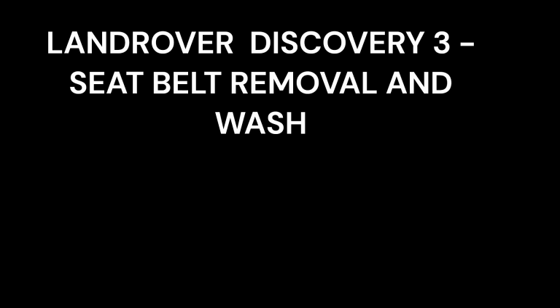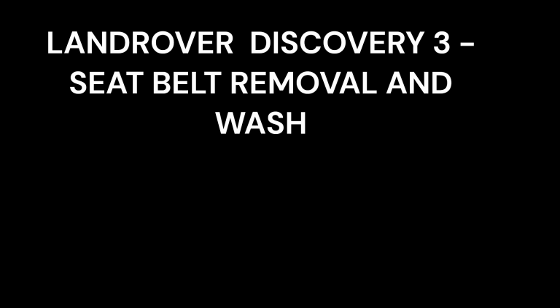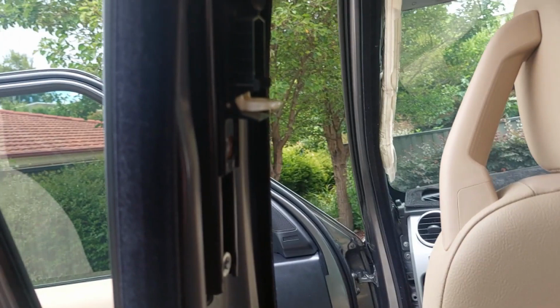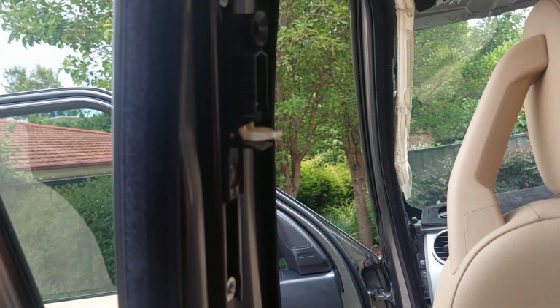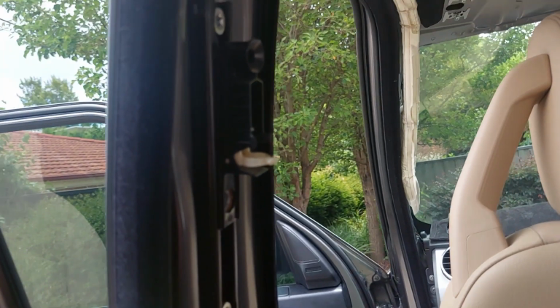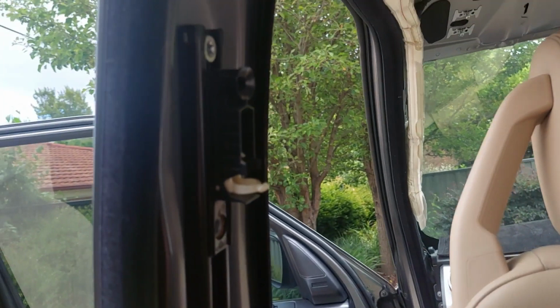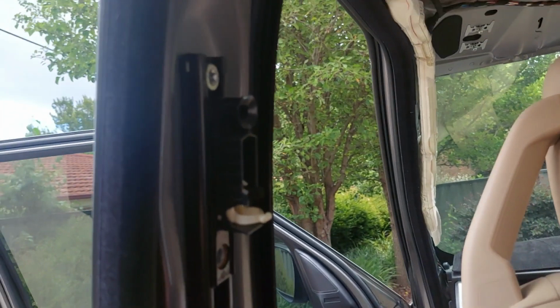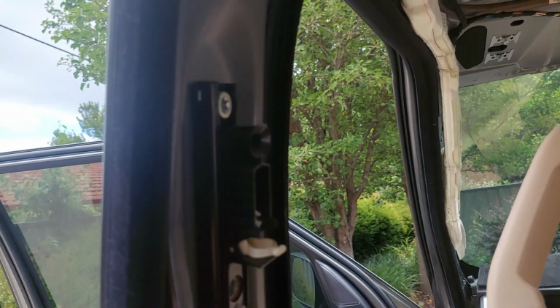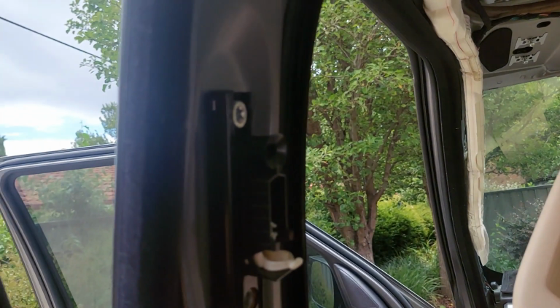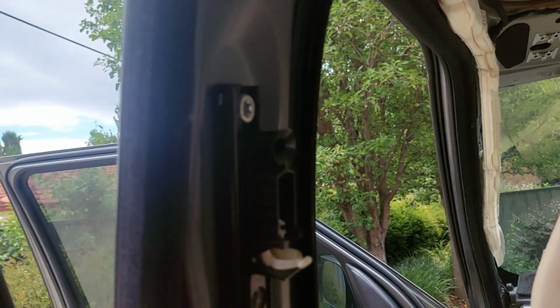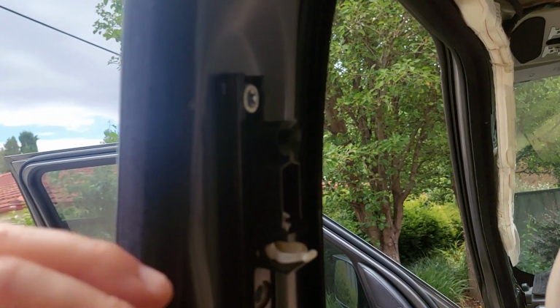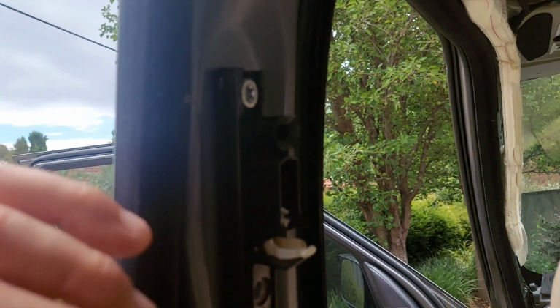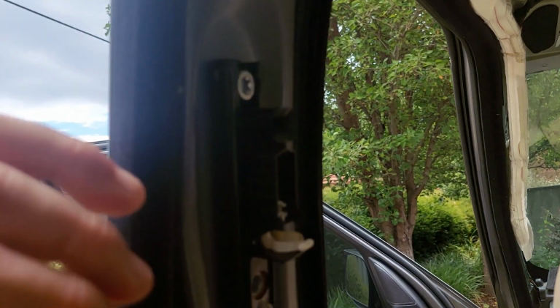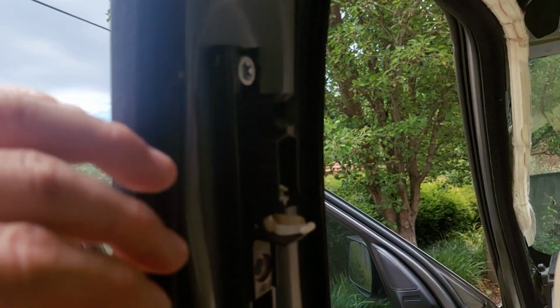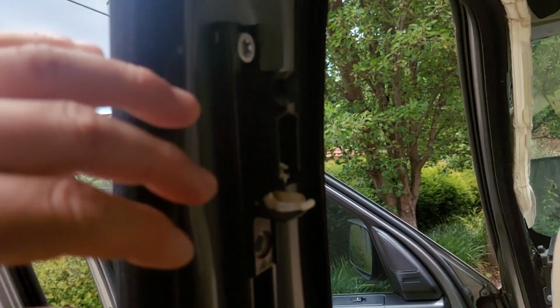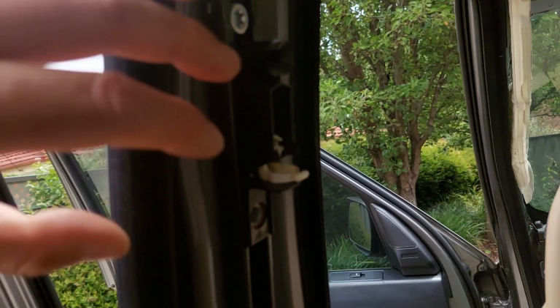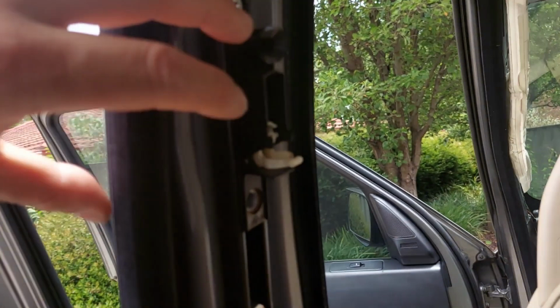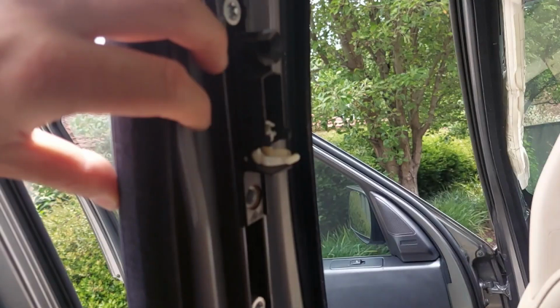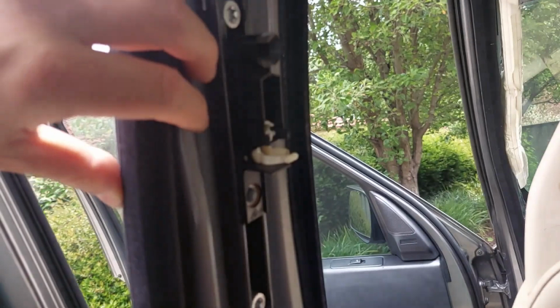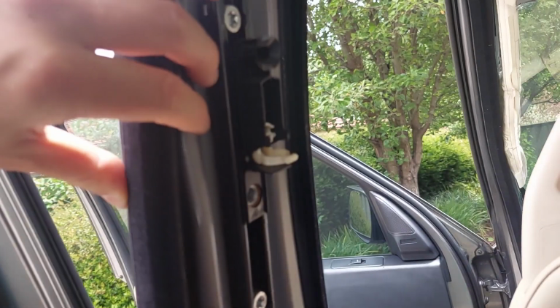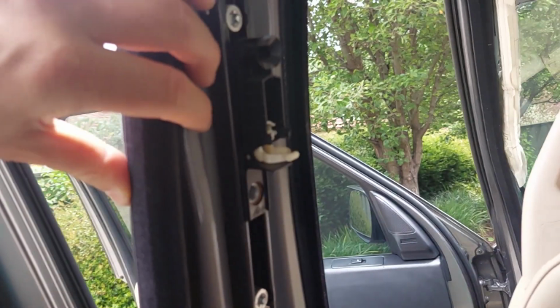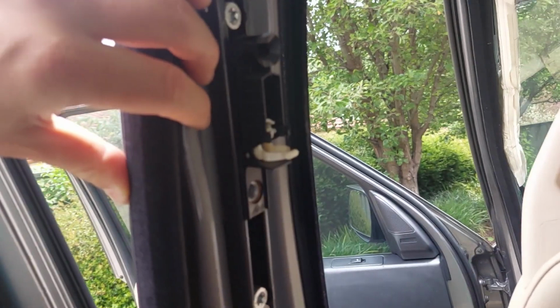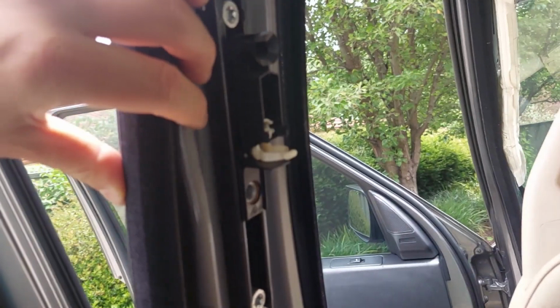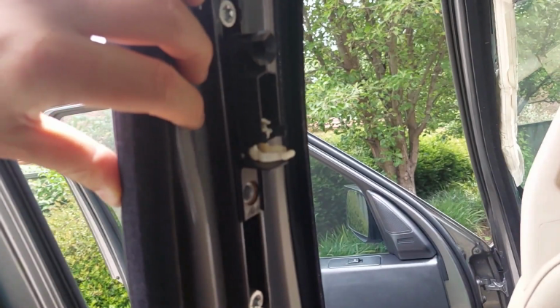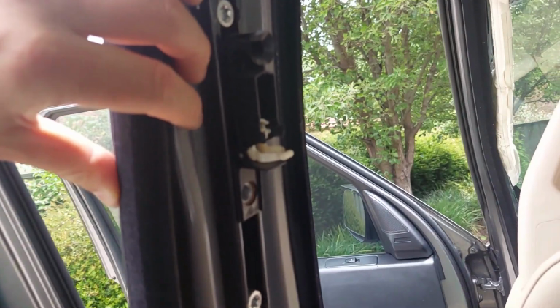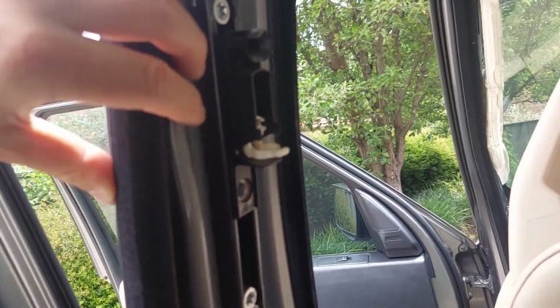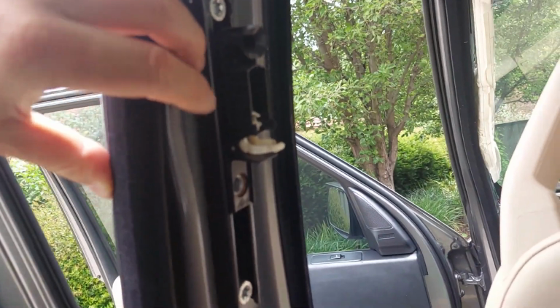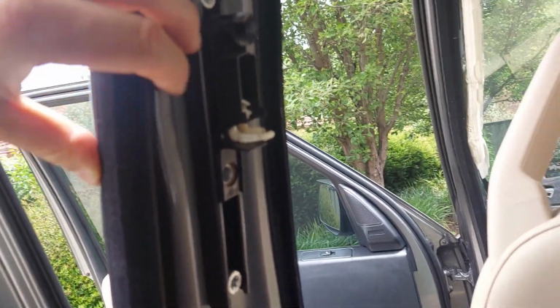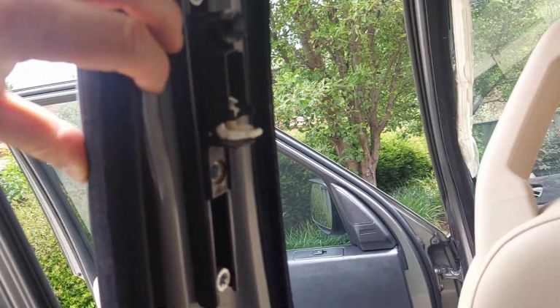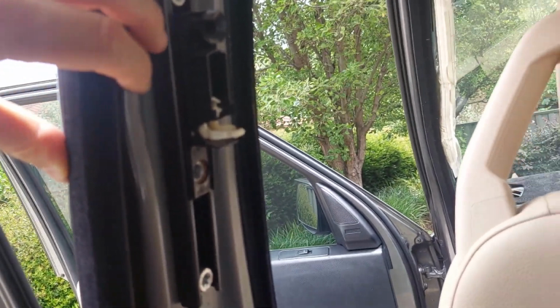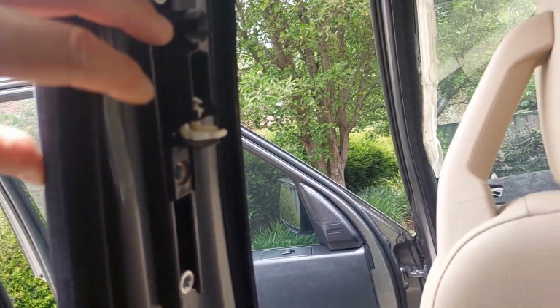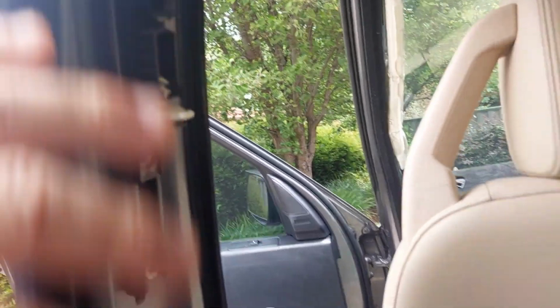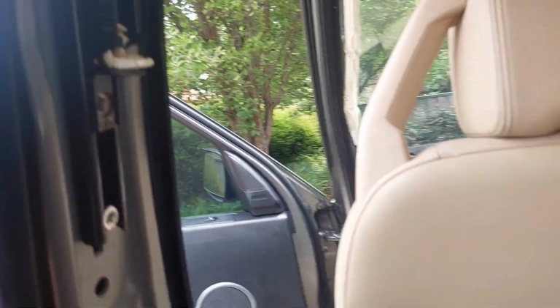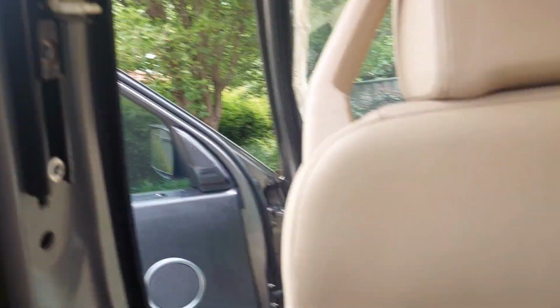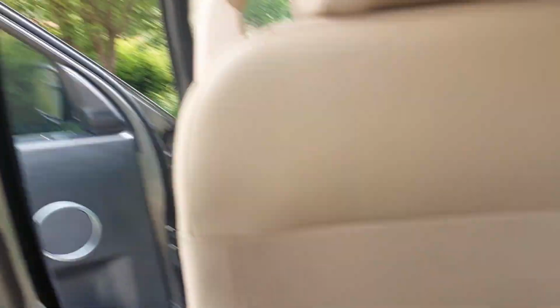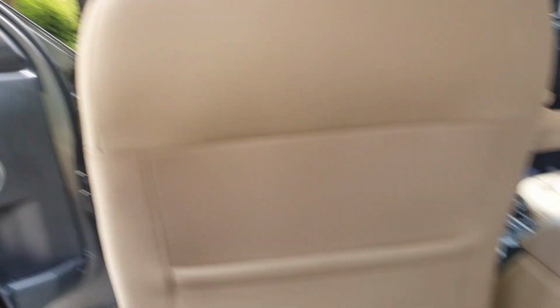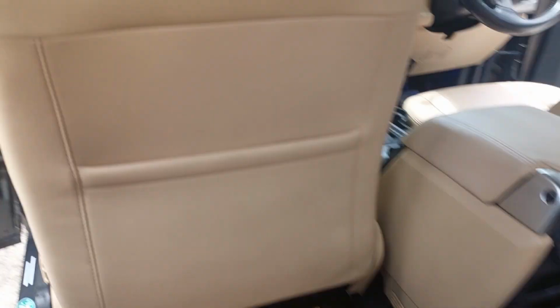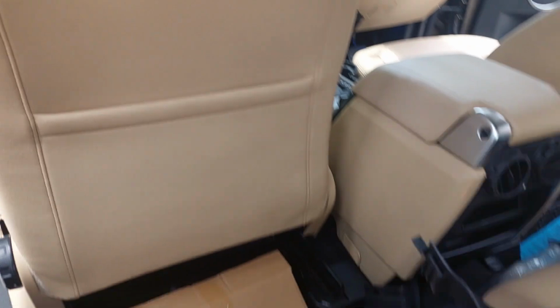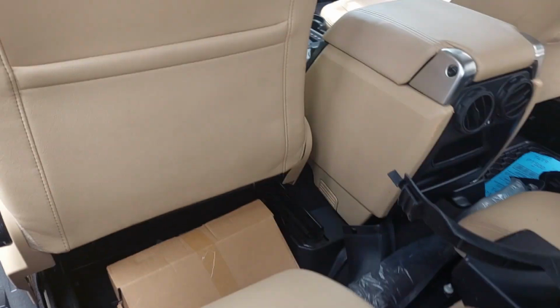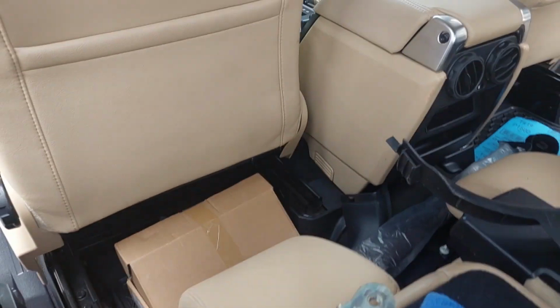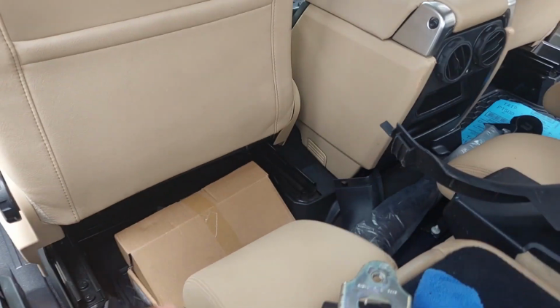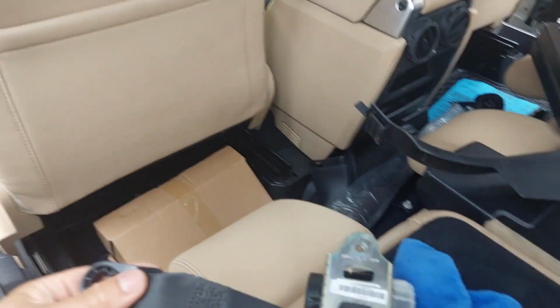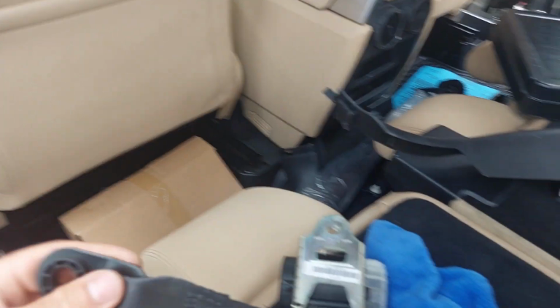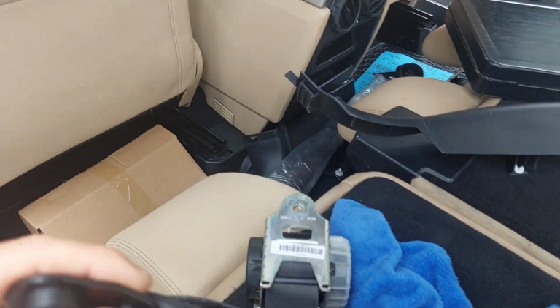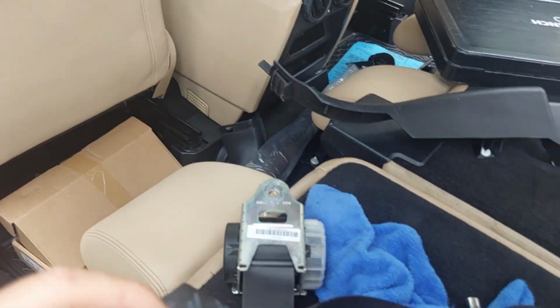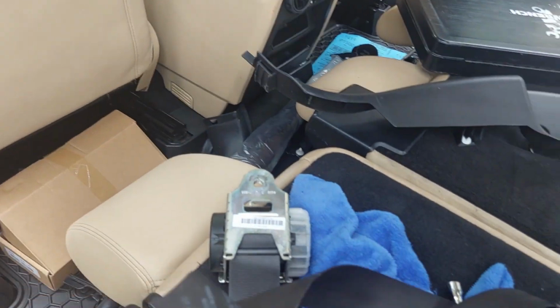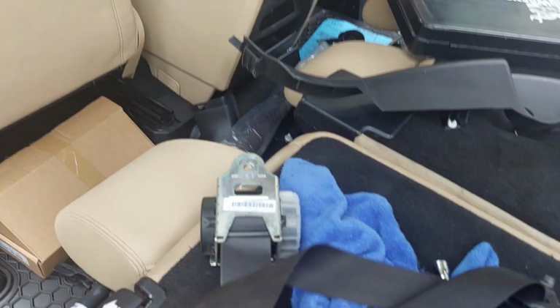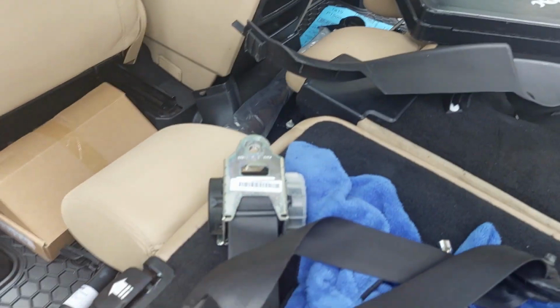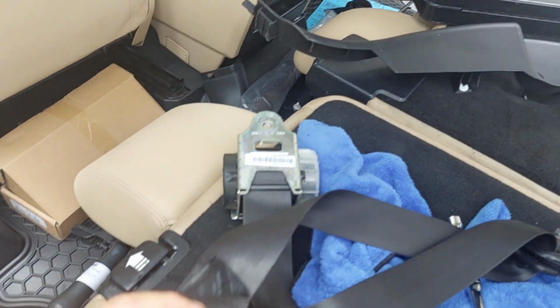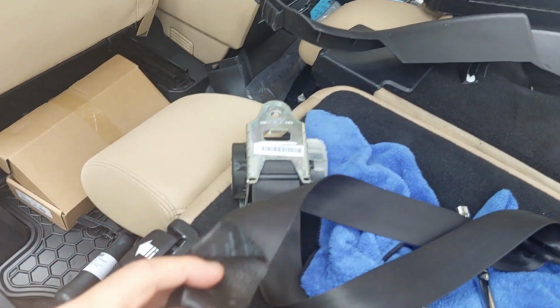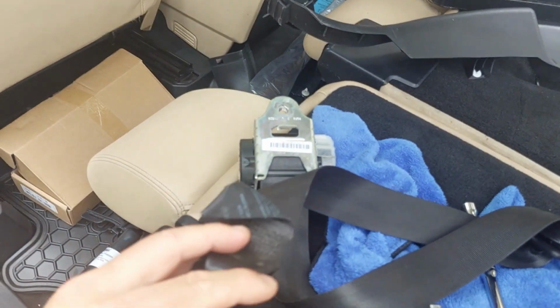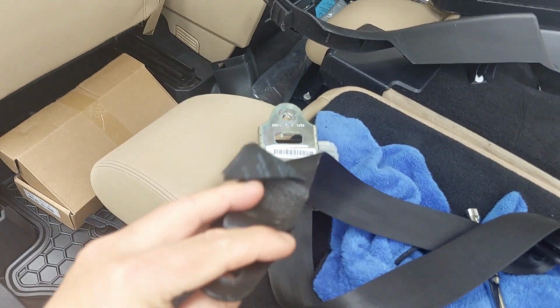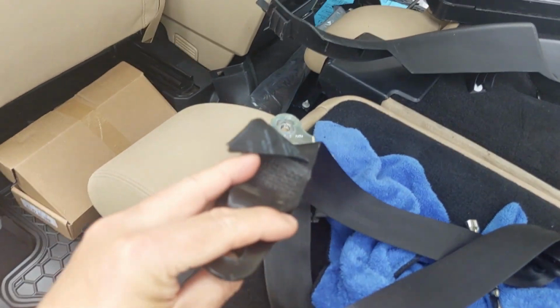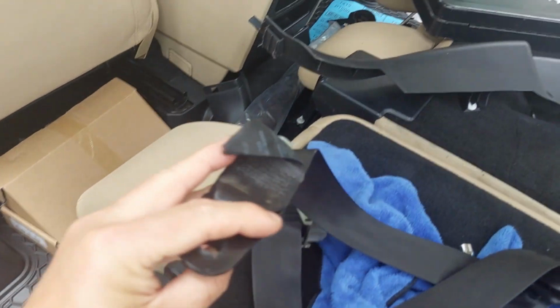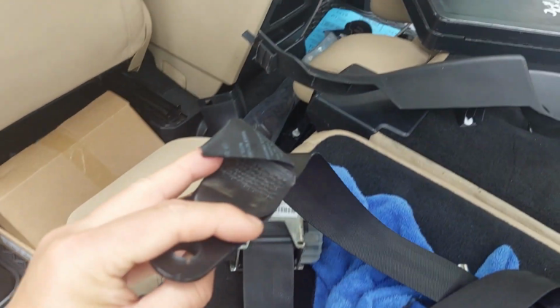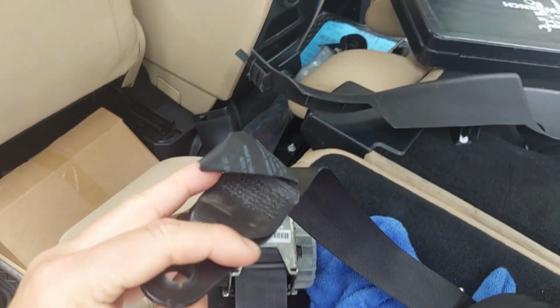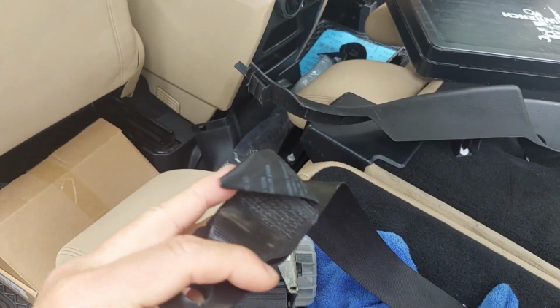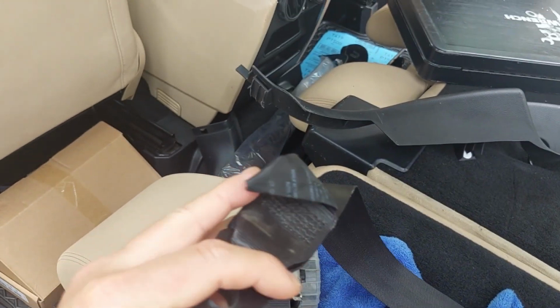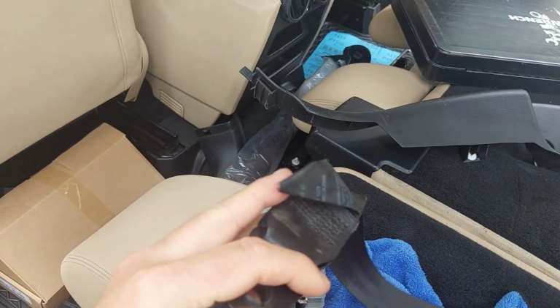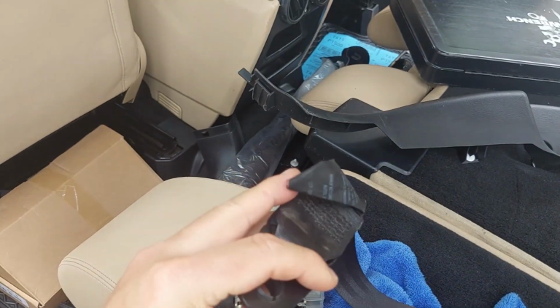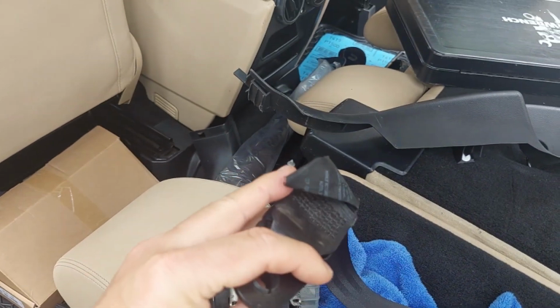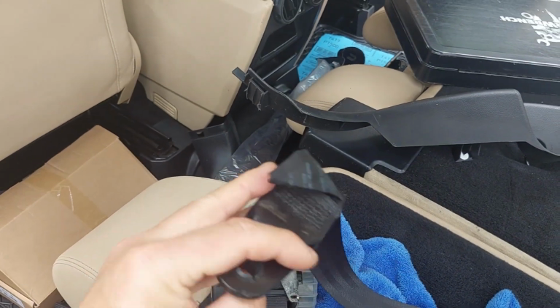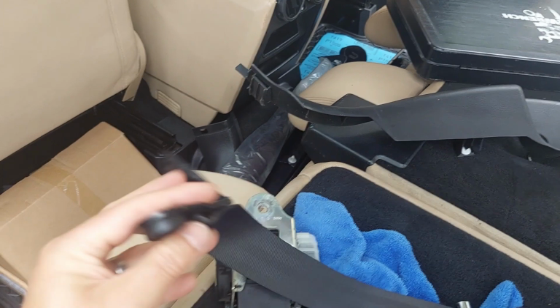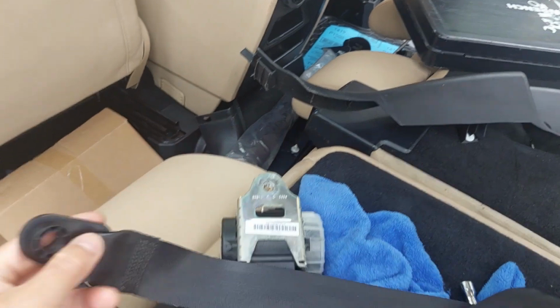I've decided to remove the seatbelts to give them a wash — looks like they've been dirty since the car was bought.